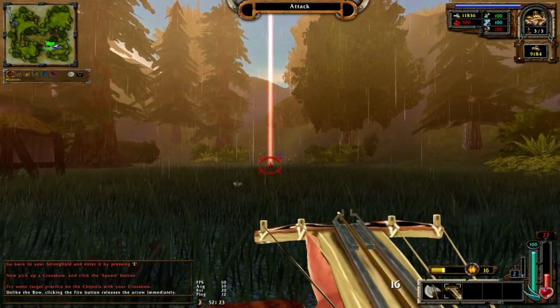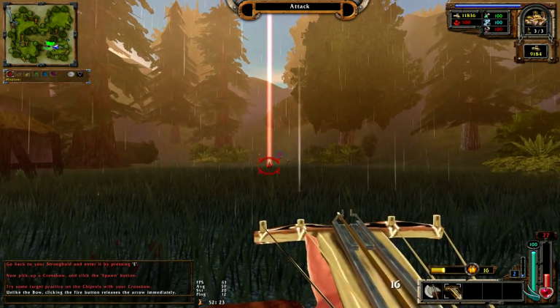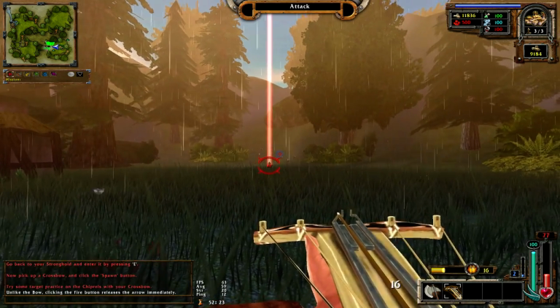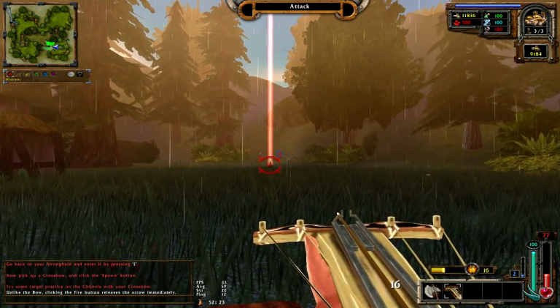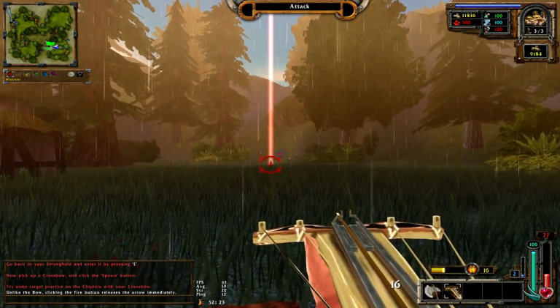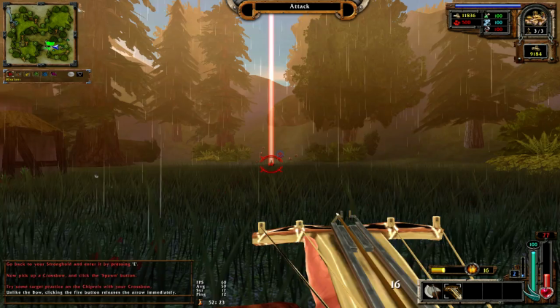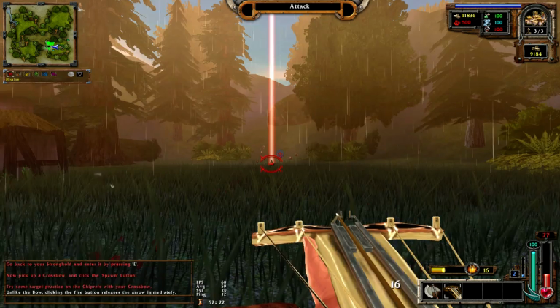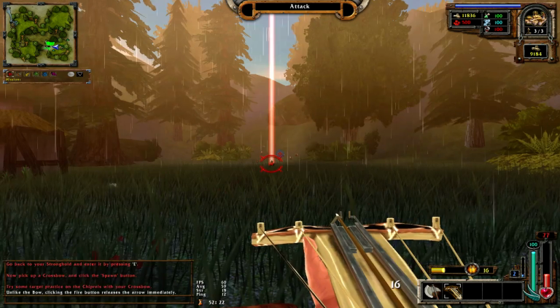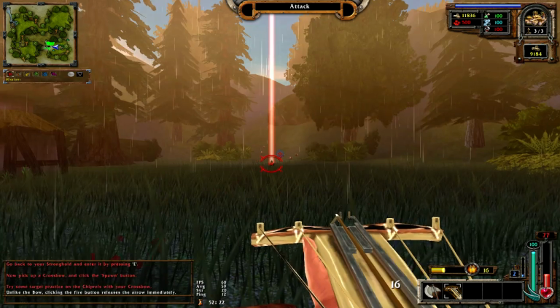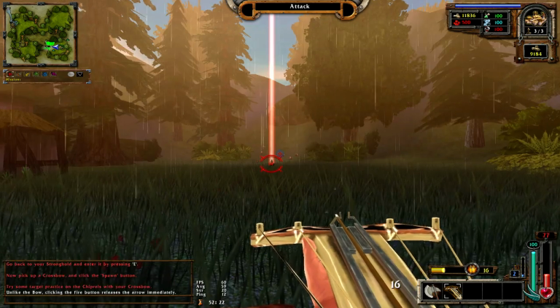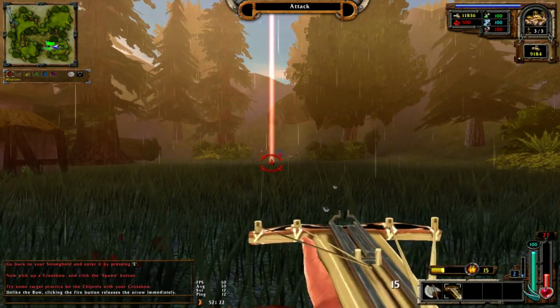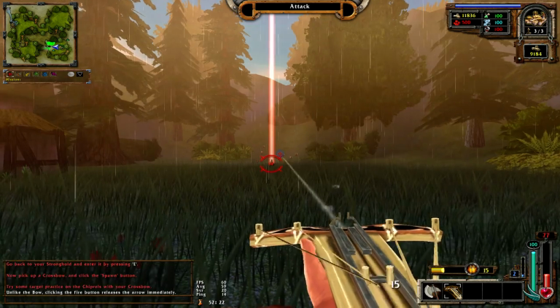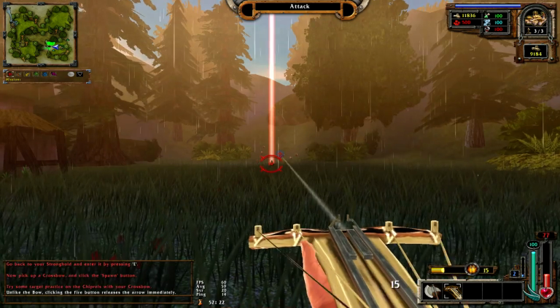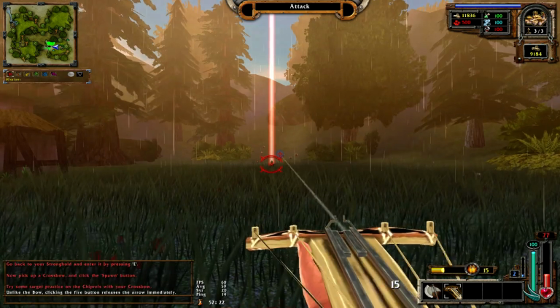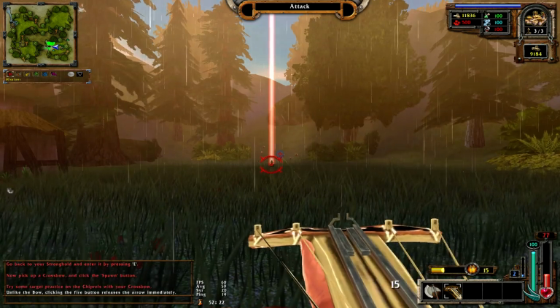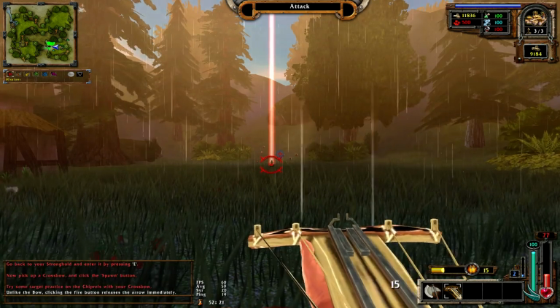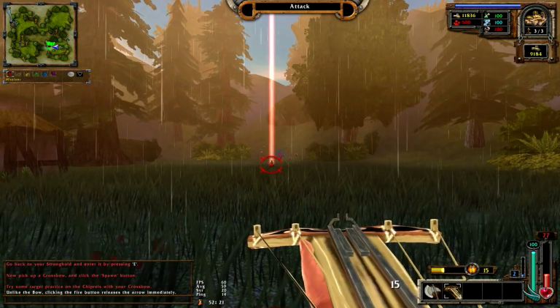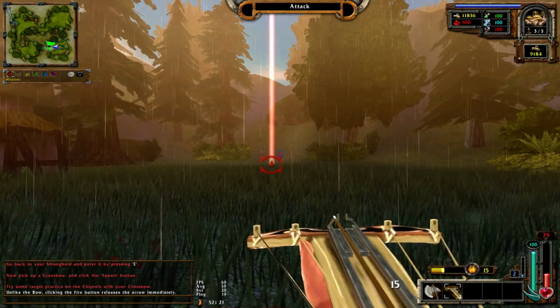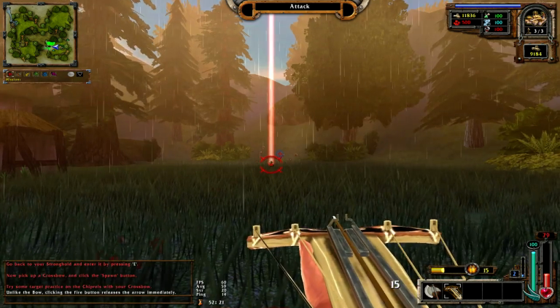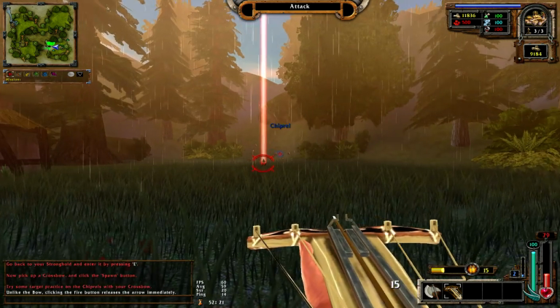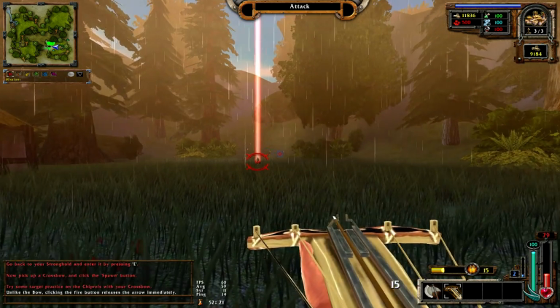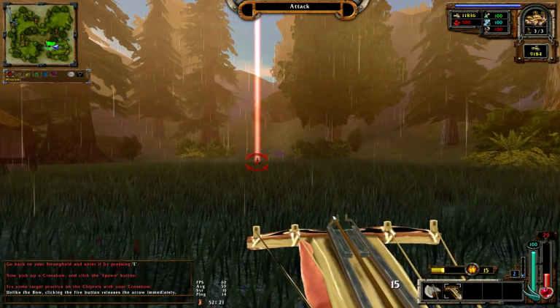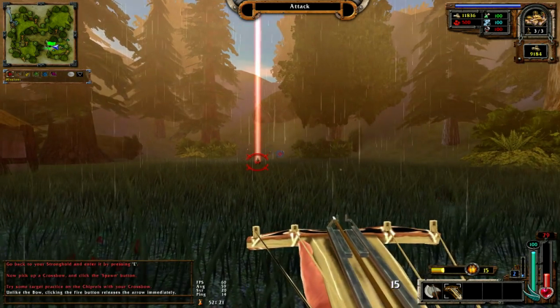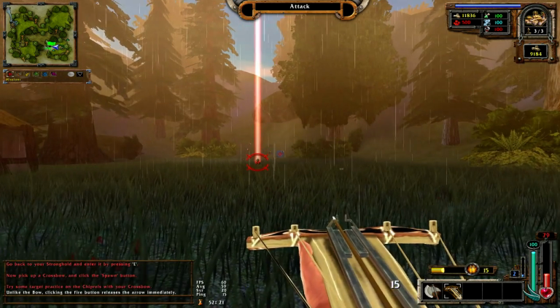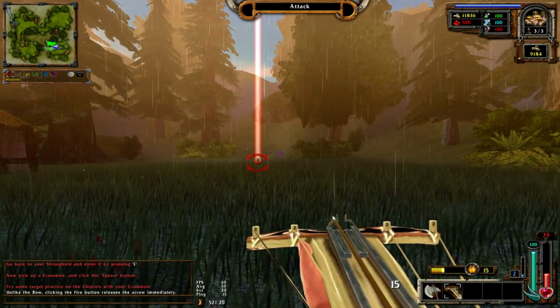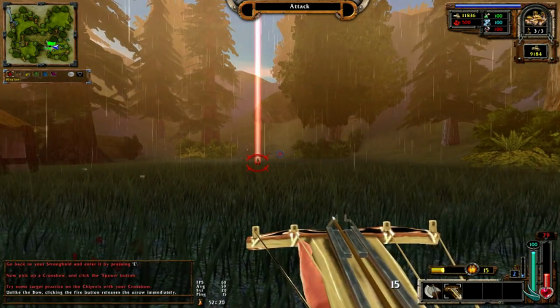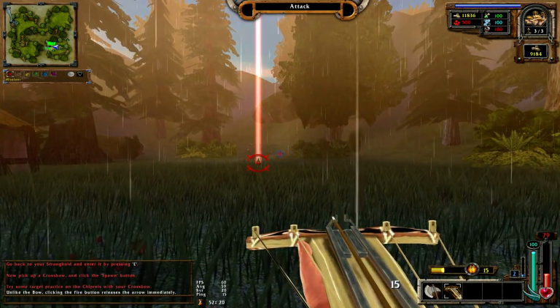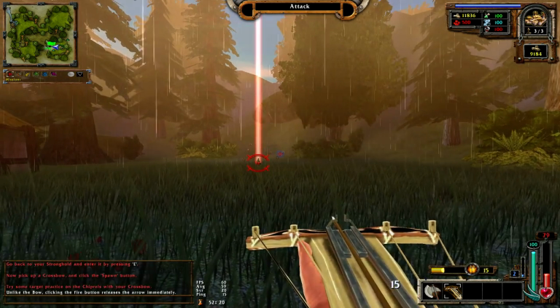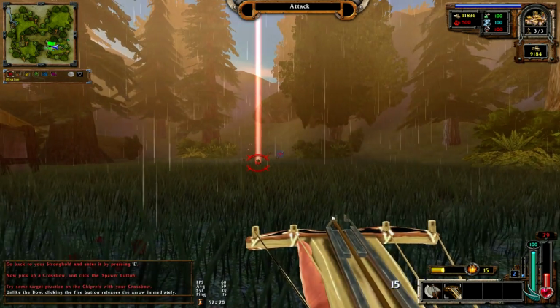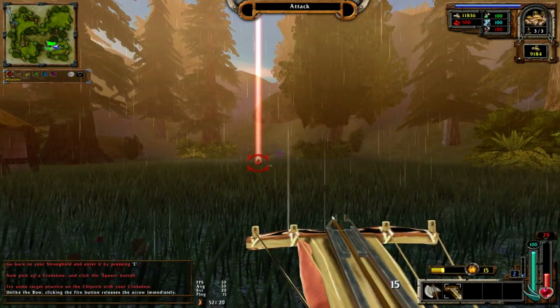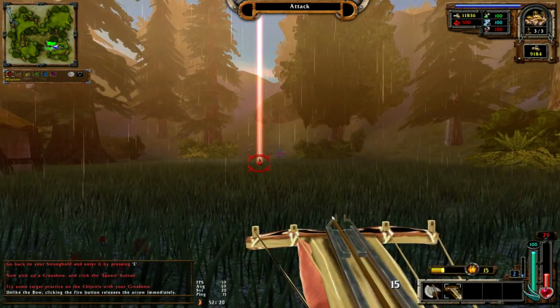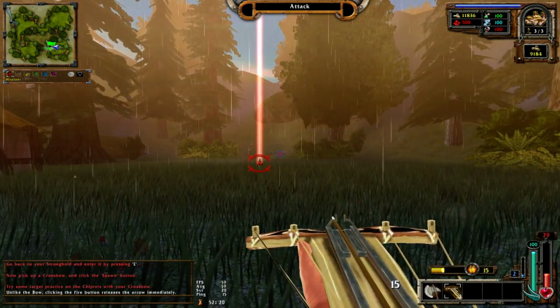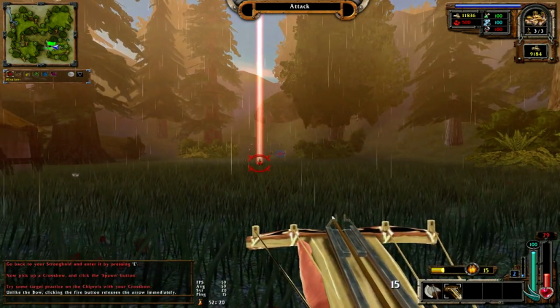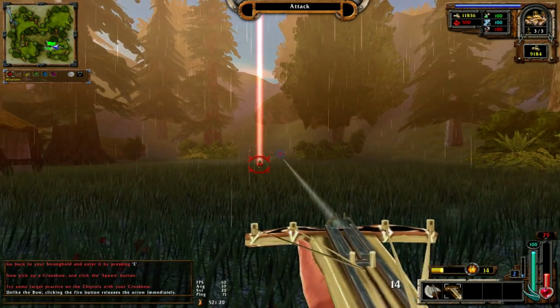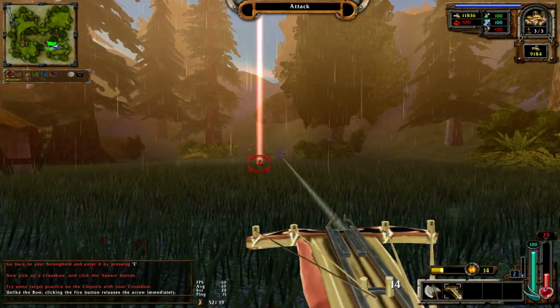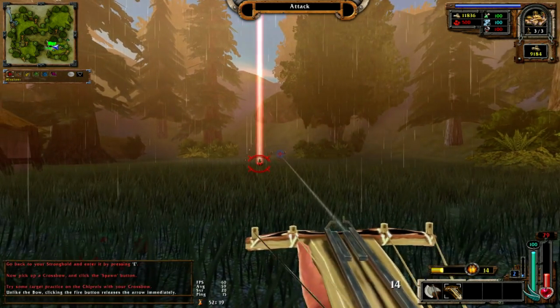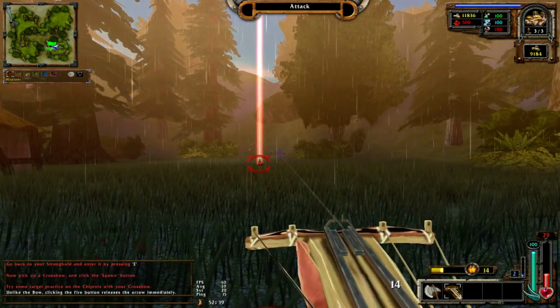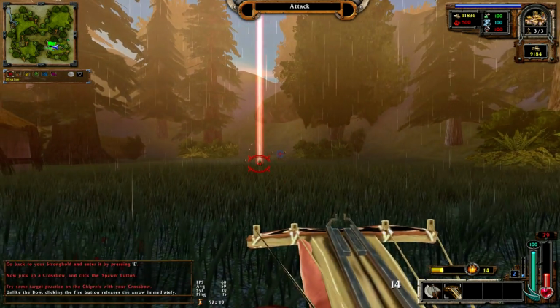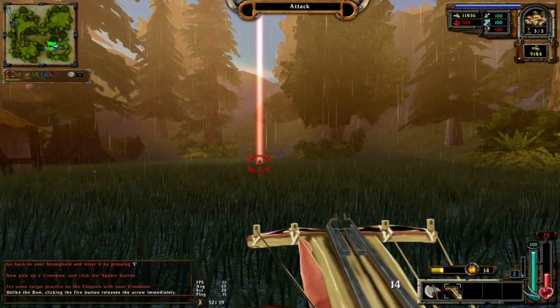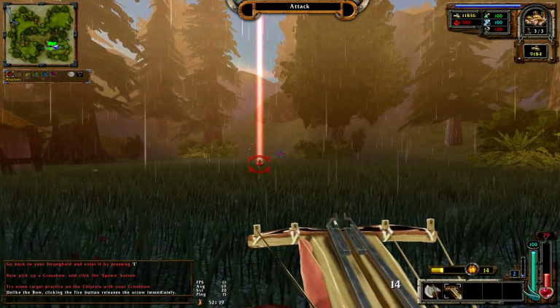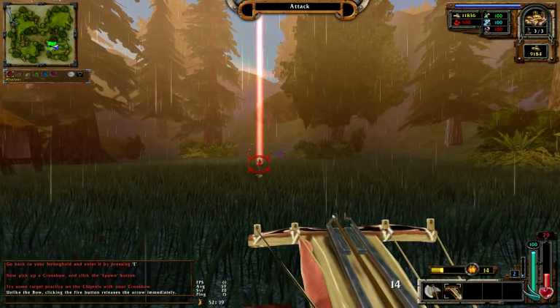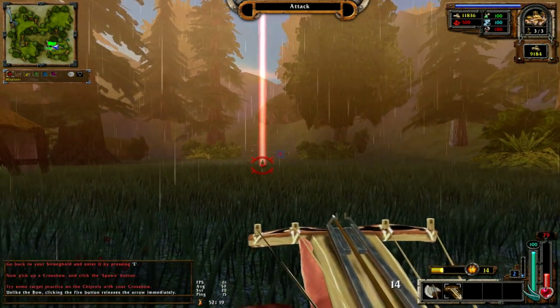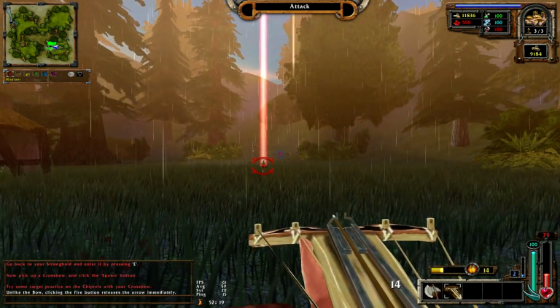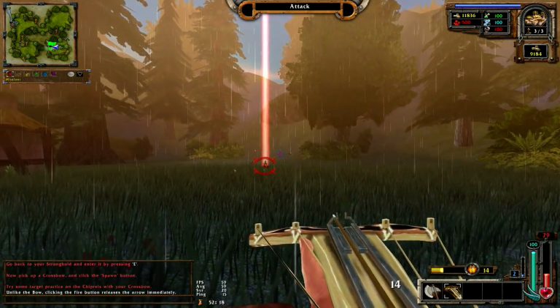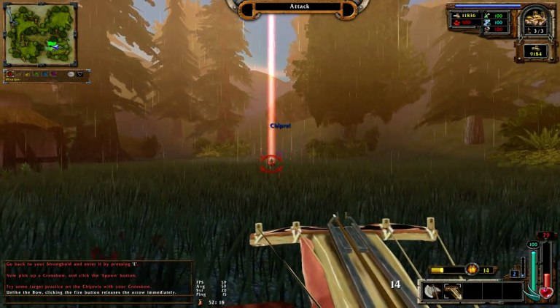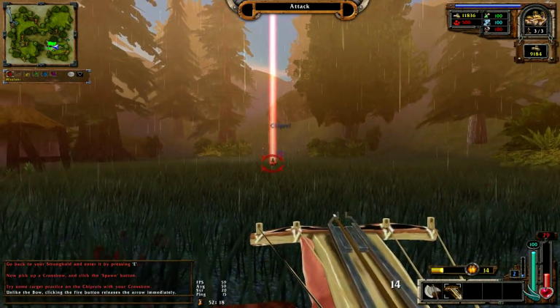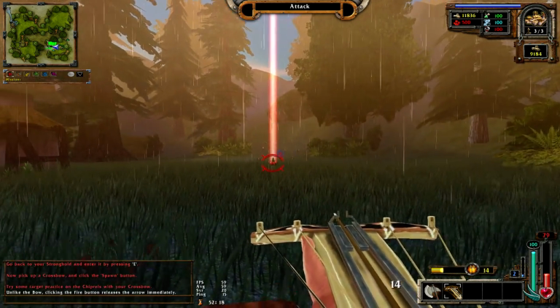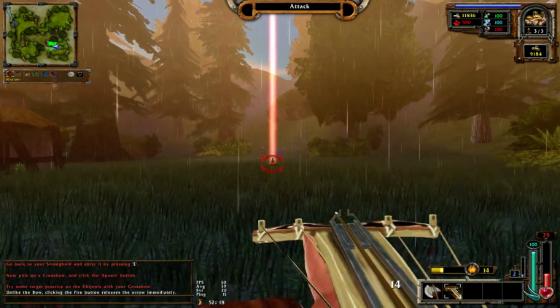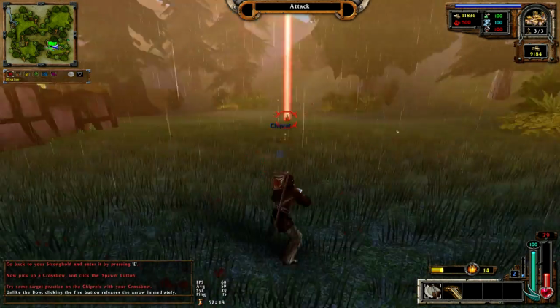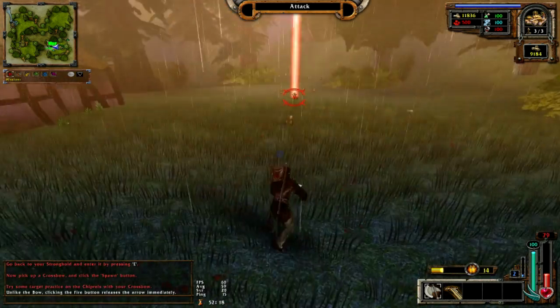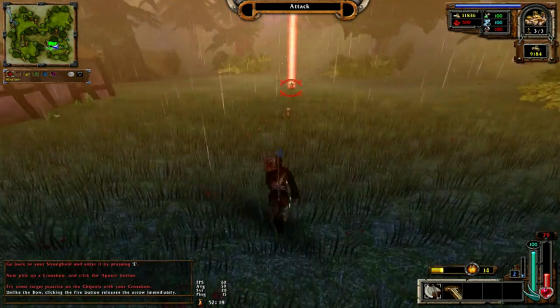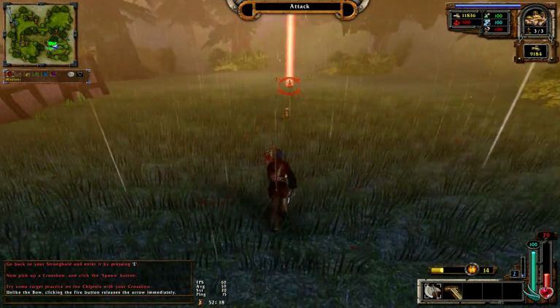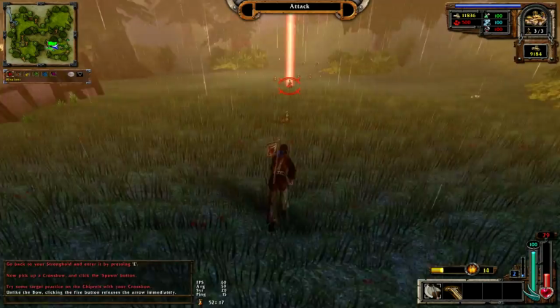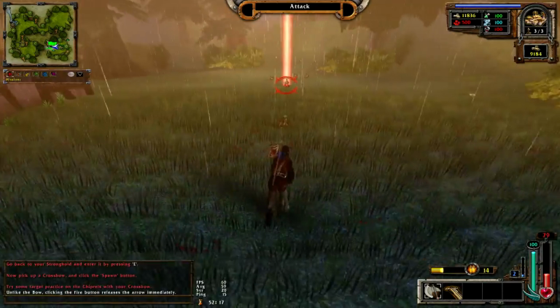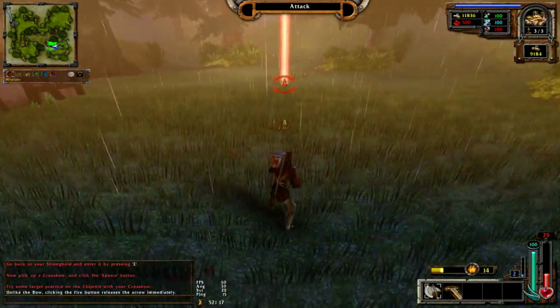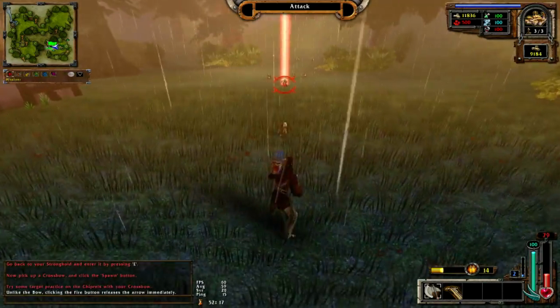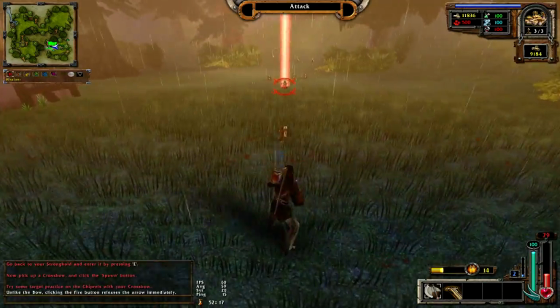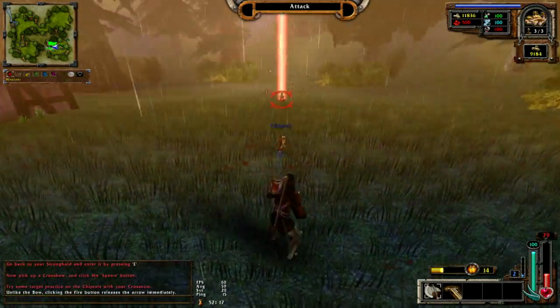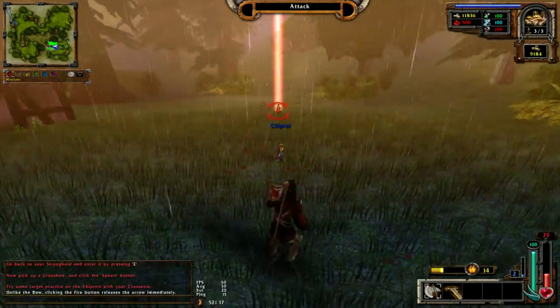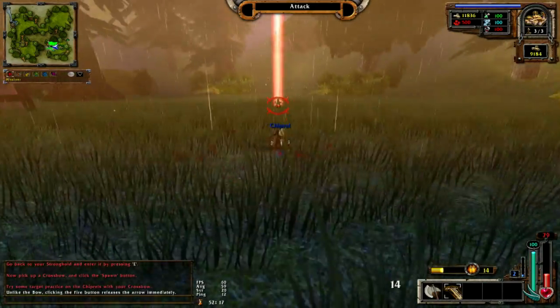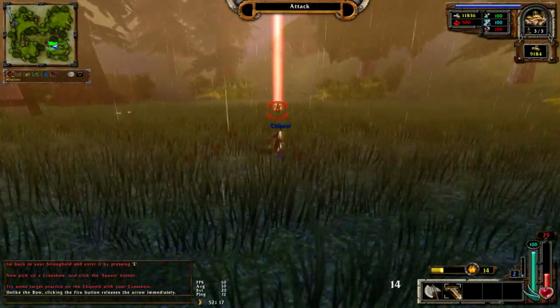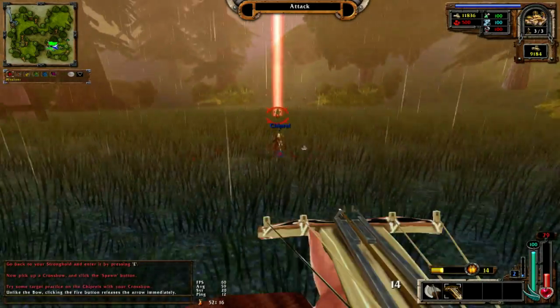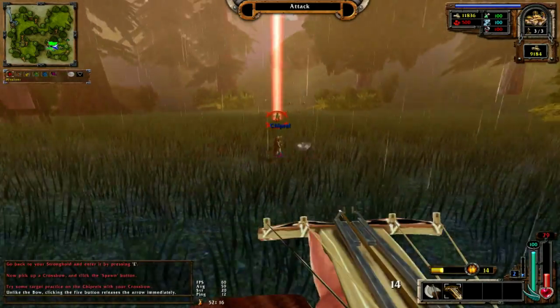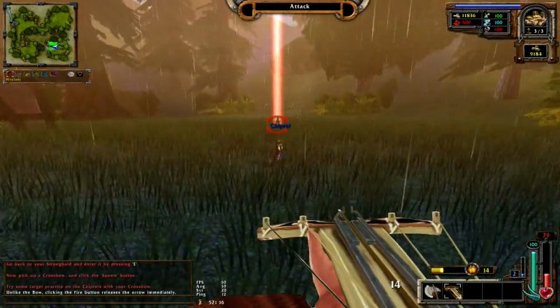The crossbow - you can see it's another weapon, and it's way better. Try some target practice on the critters with your crossbow. Unlike the bow, clicking the fire button releases the arrow immediately. My aim with the crossbow is not so good, because Robin Hood does not shoot a crossbow - I didn't see a single movie where he does.